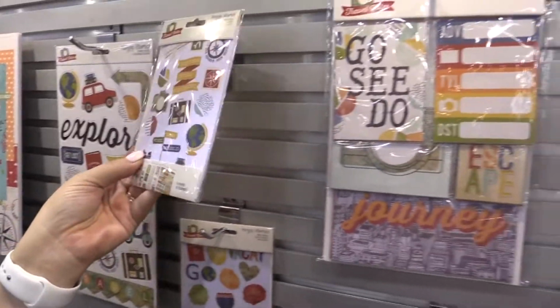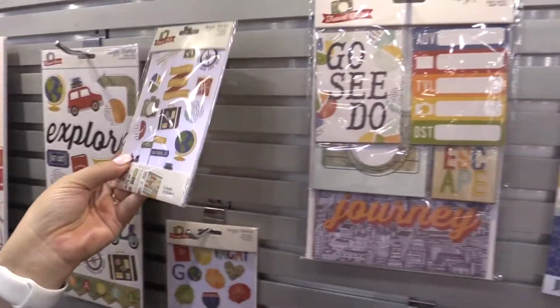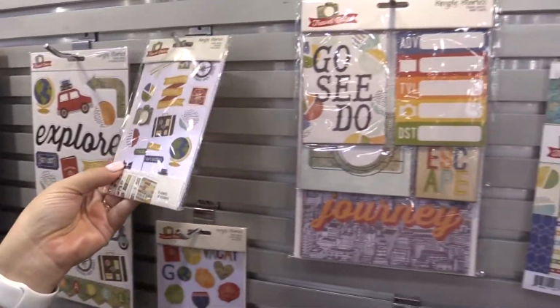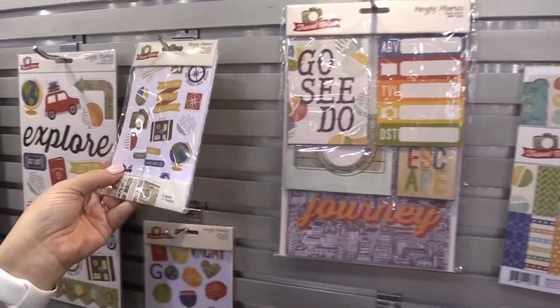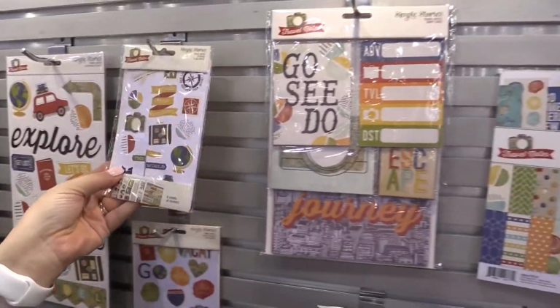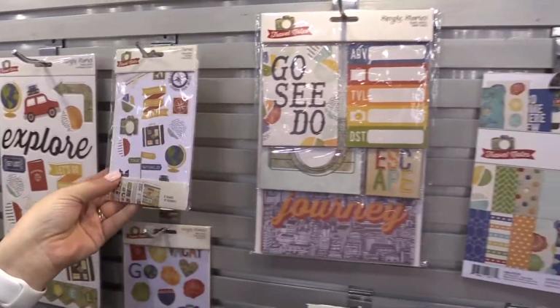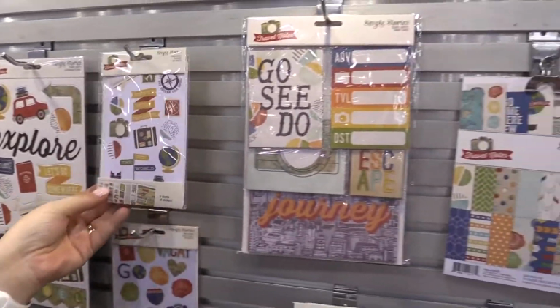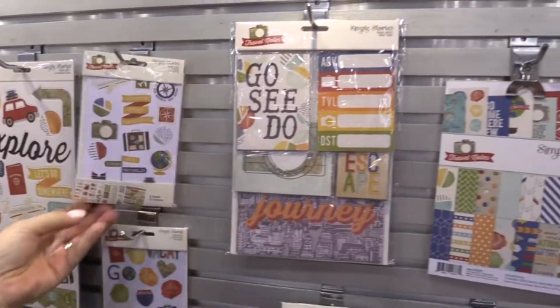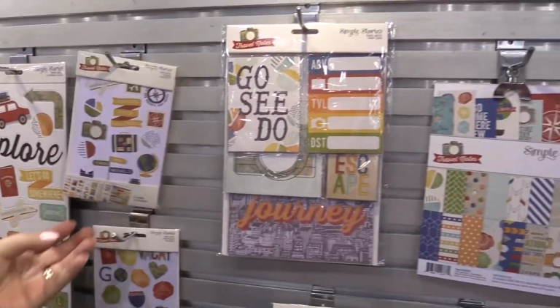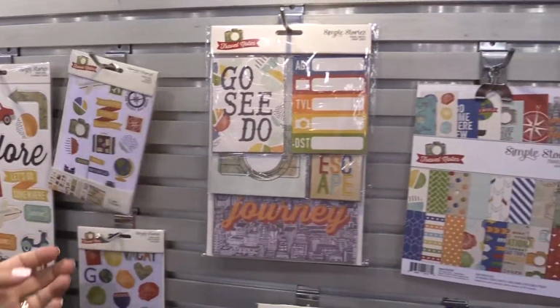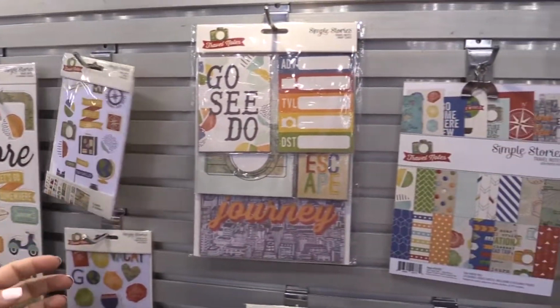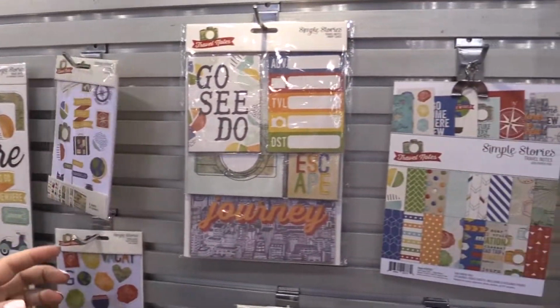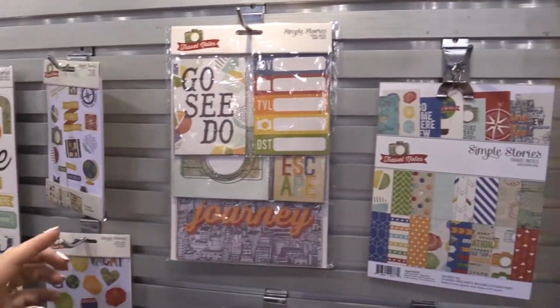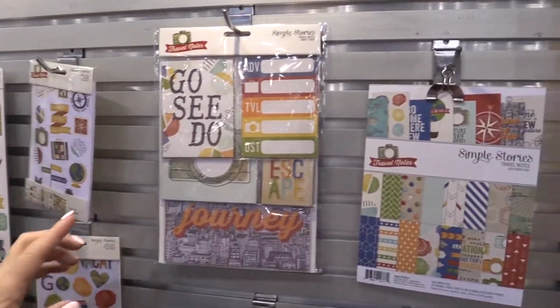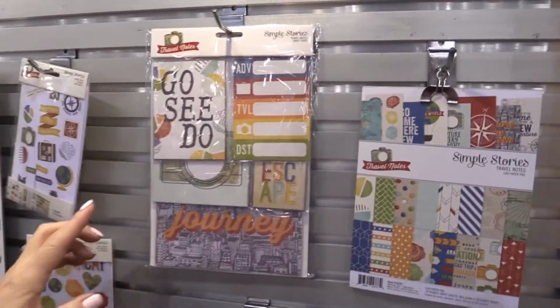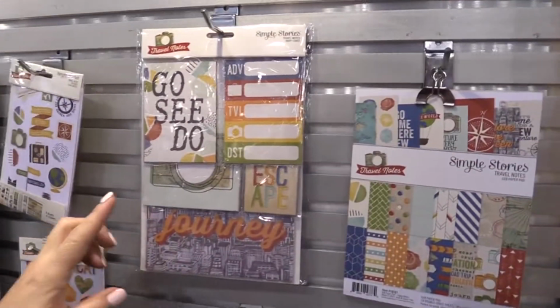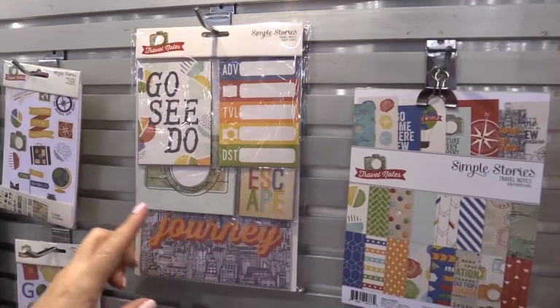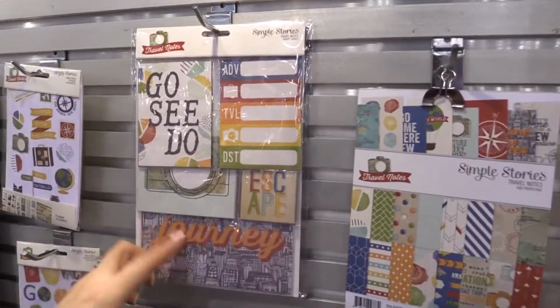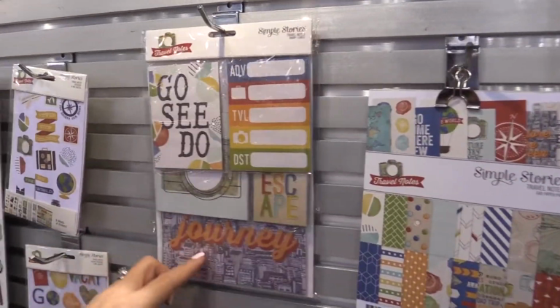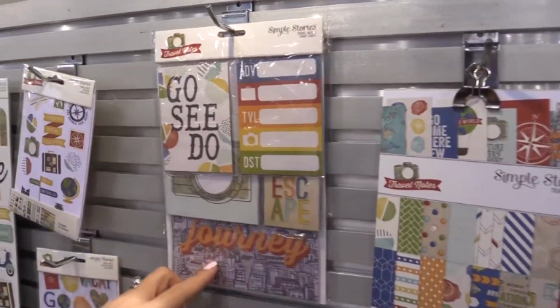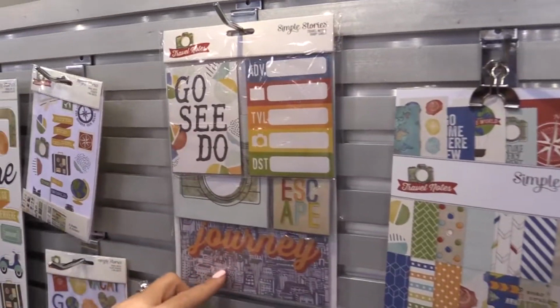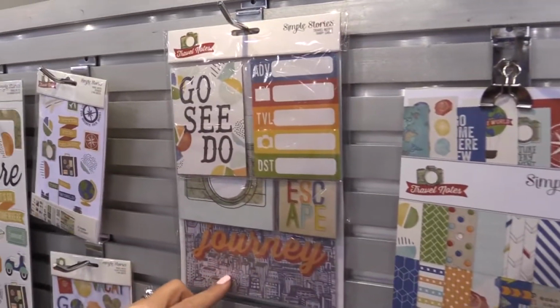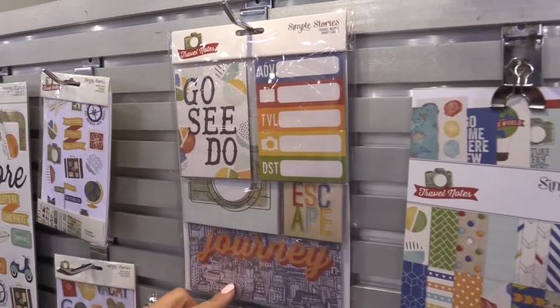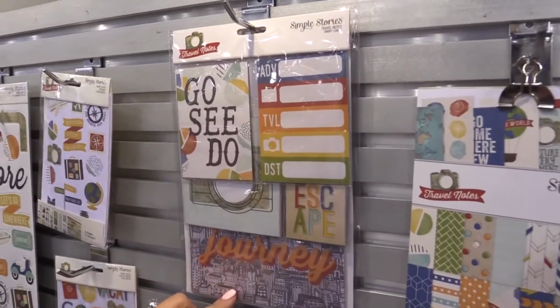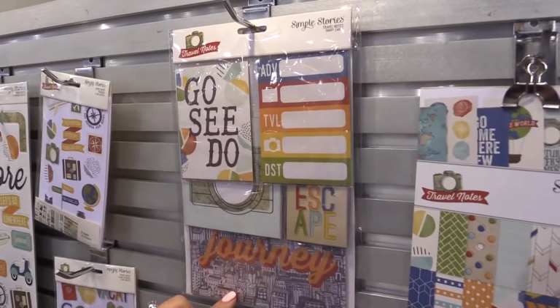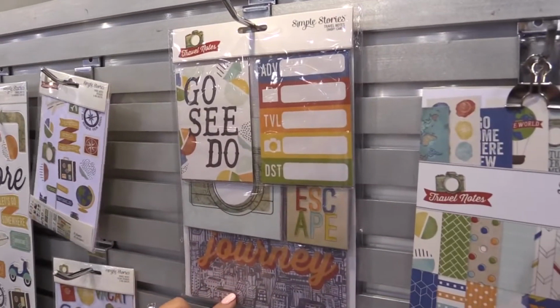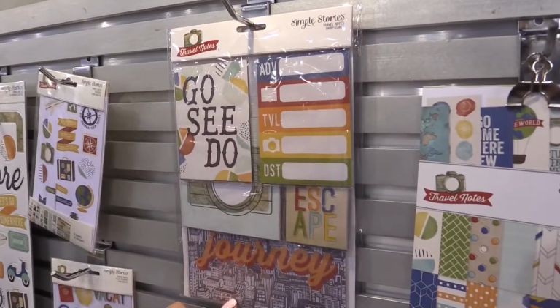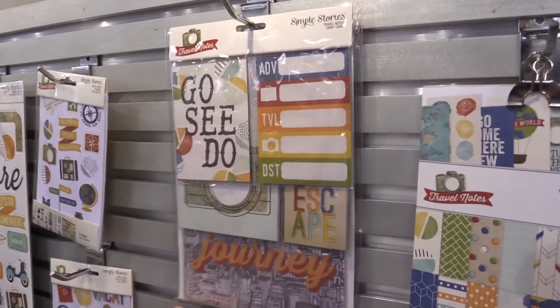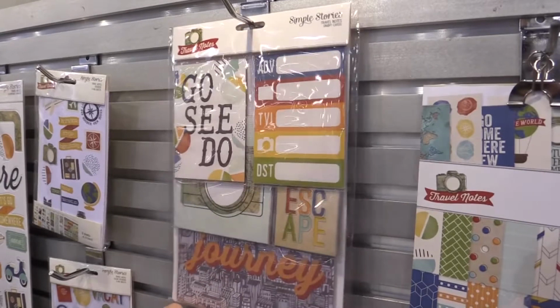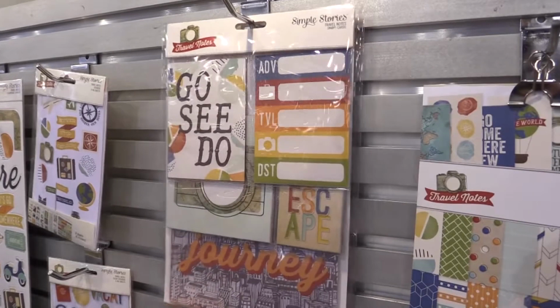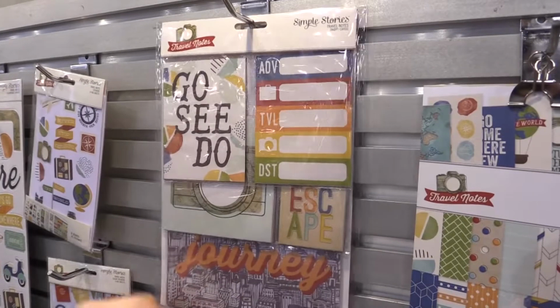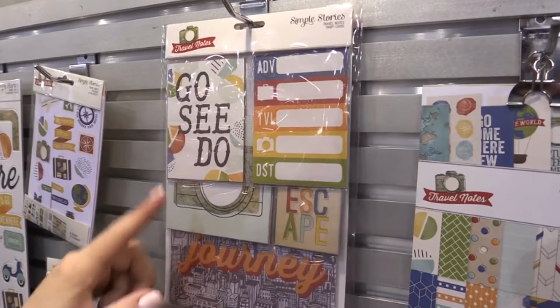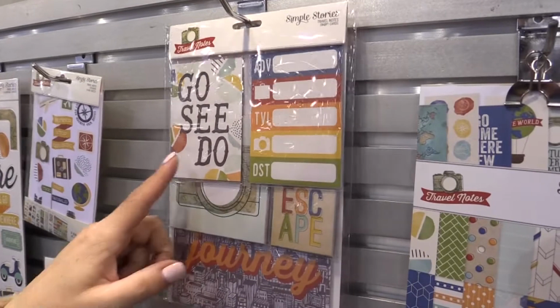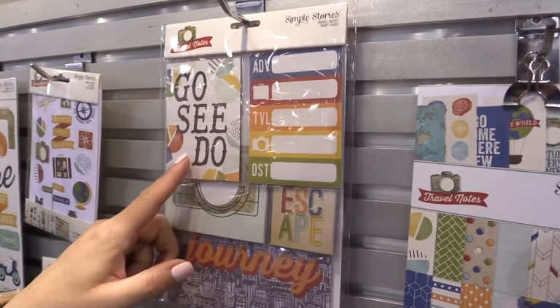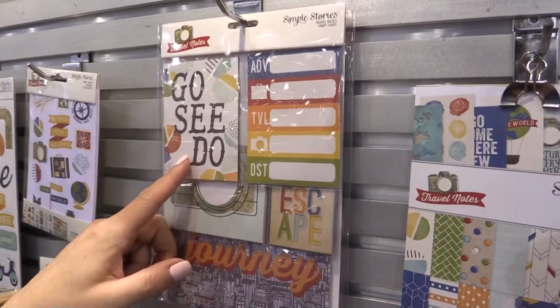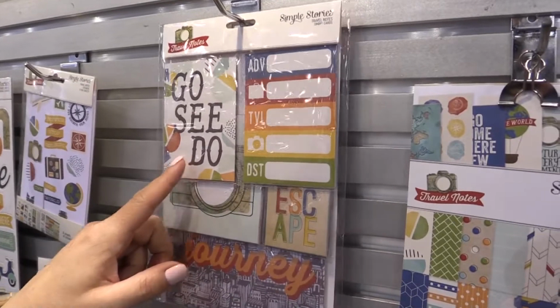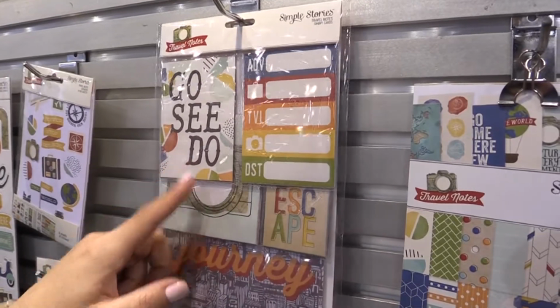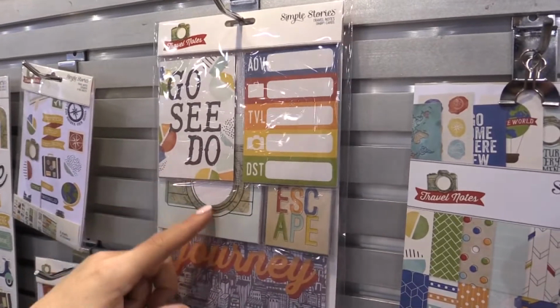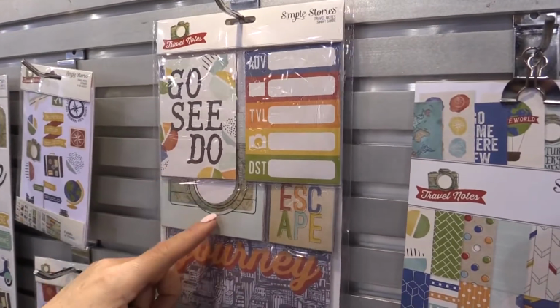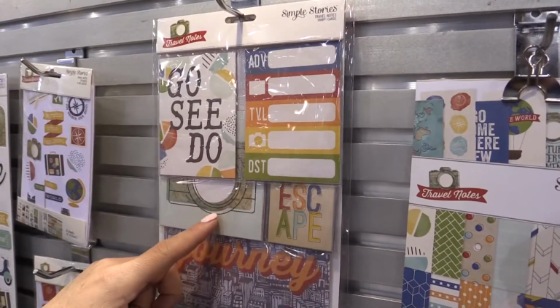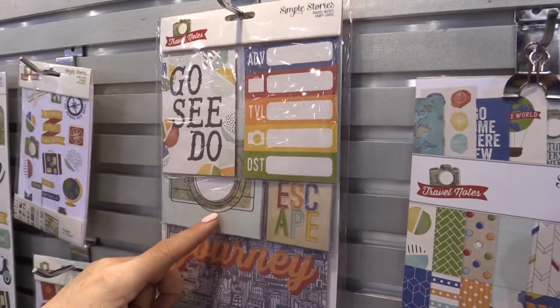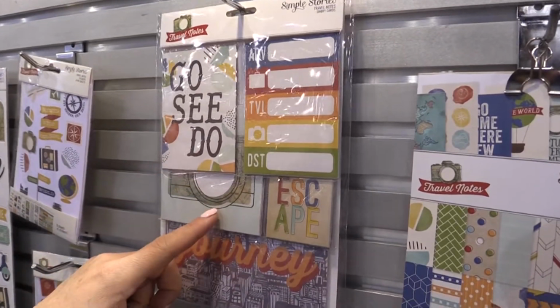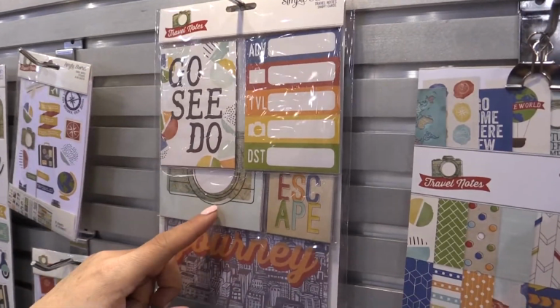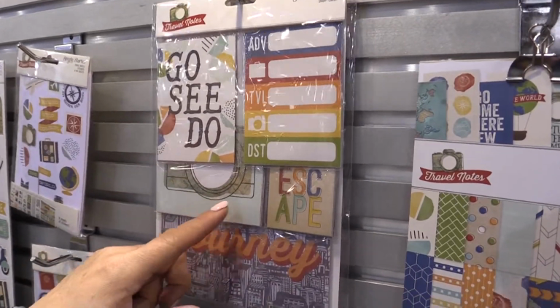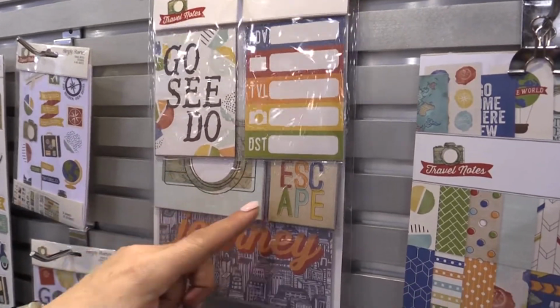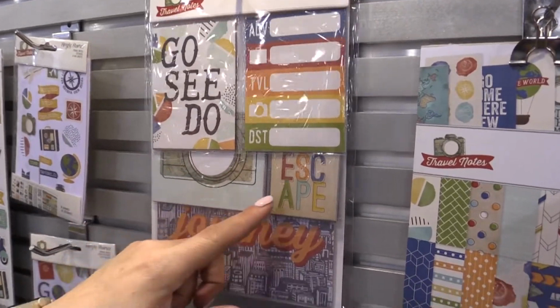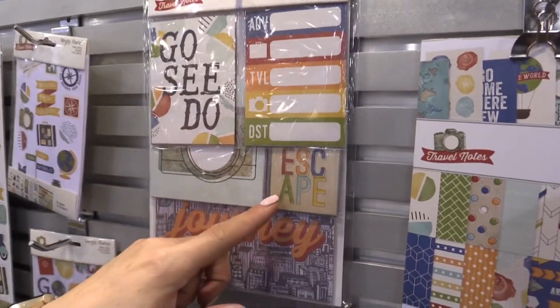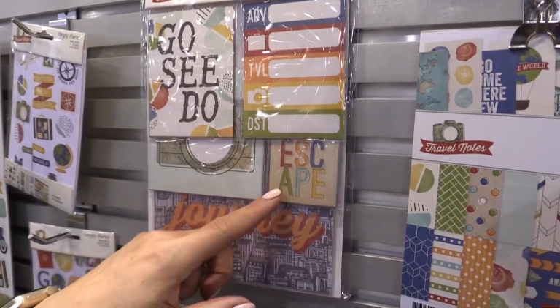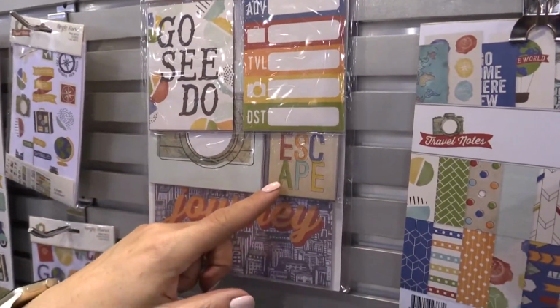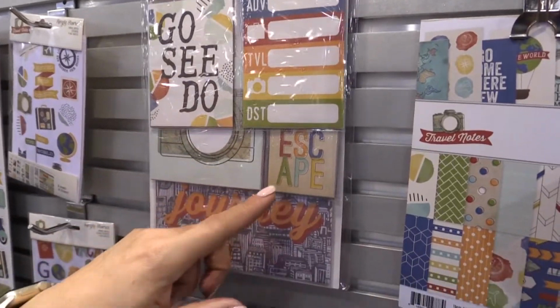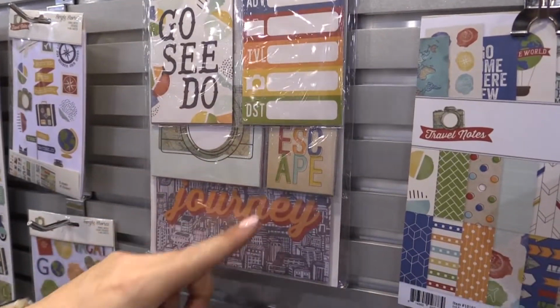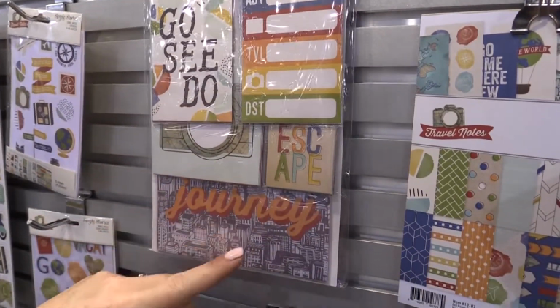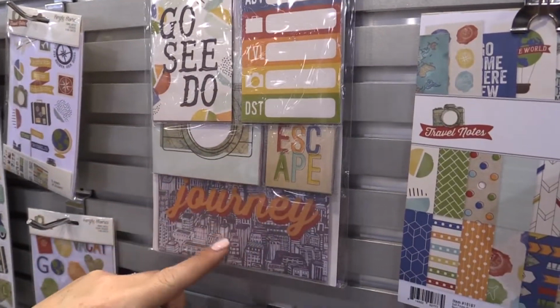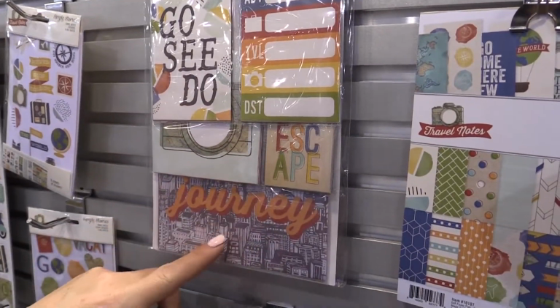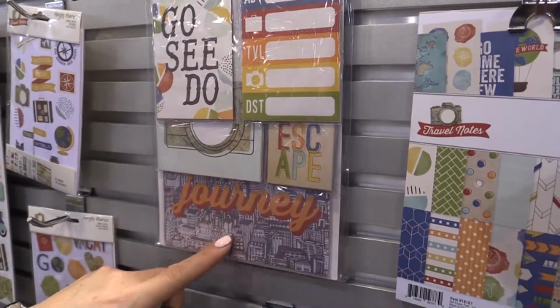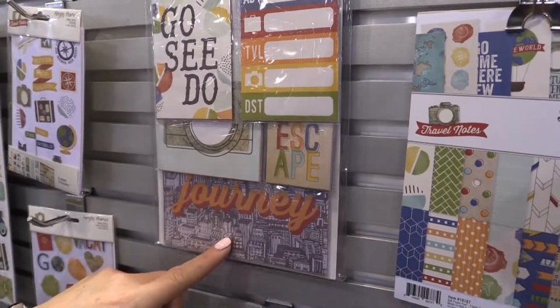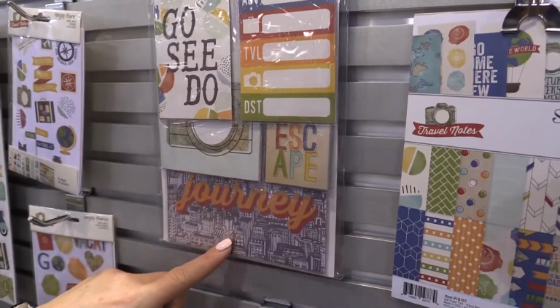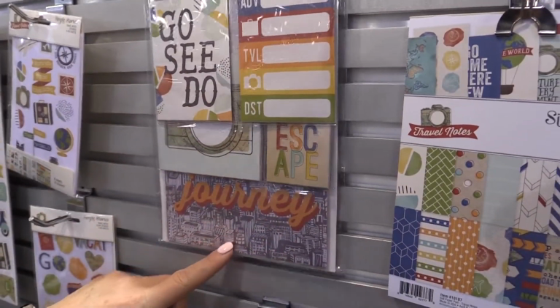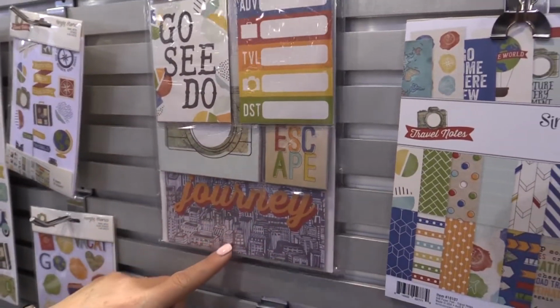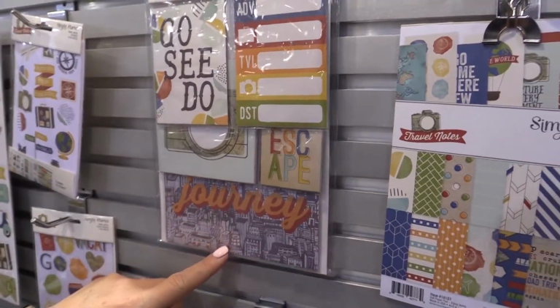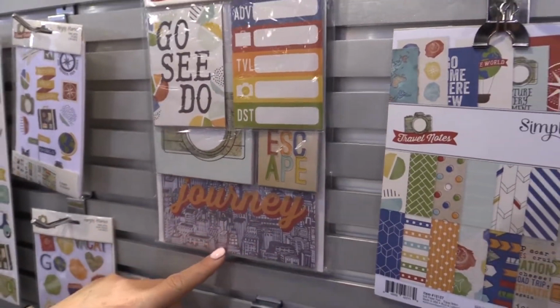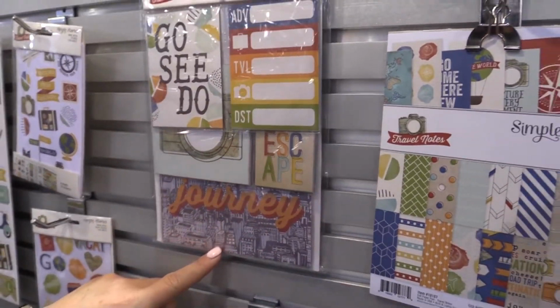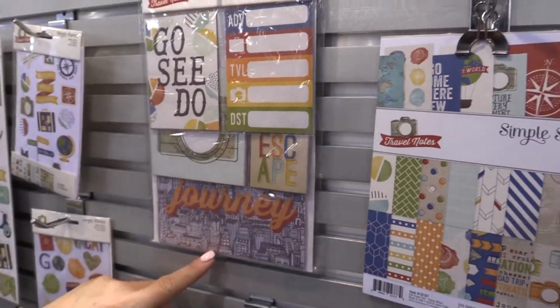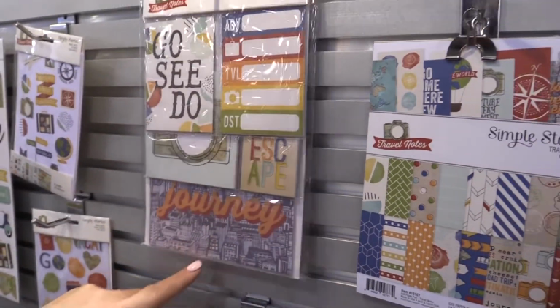Then we have the snap cards. These are awesome for your pocket page scrapbooking. So you have 3x4 cards, 4x4 cards, 2x2 cards, and the 4x6s.